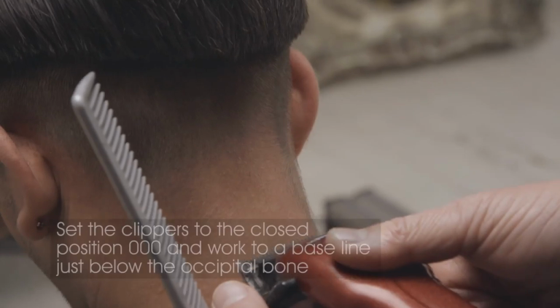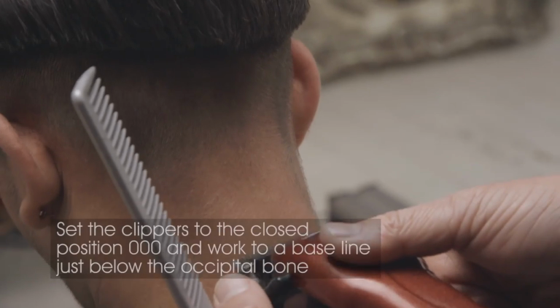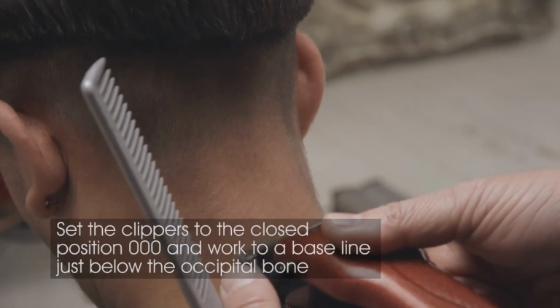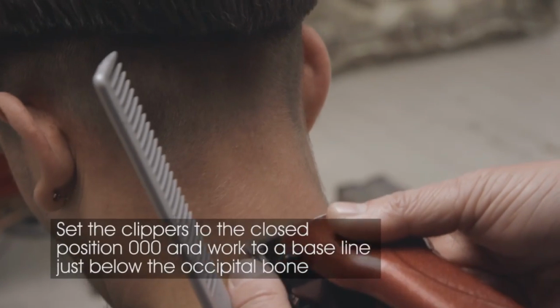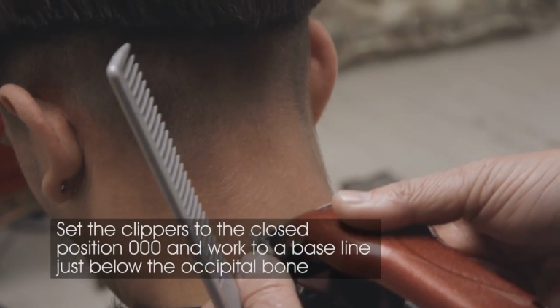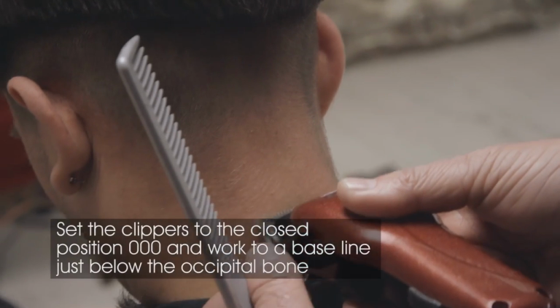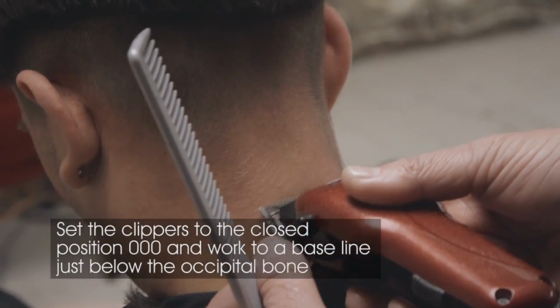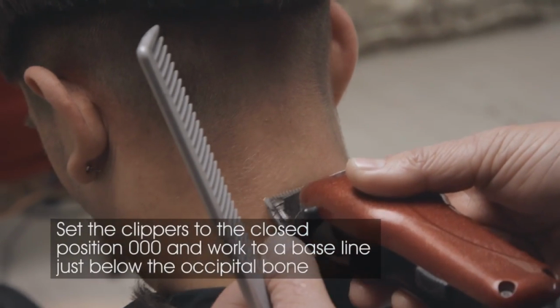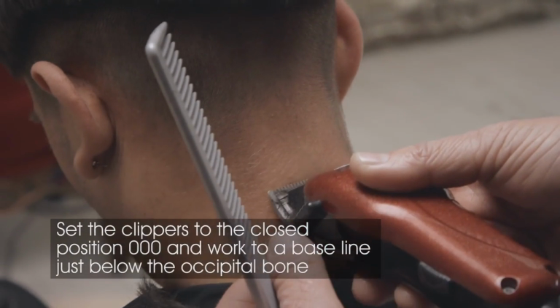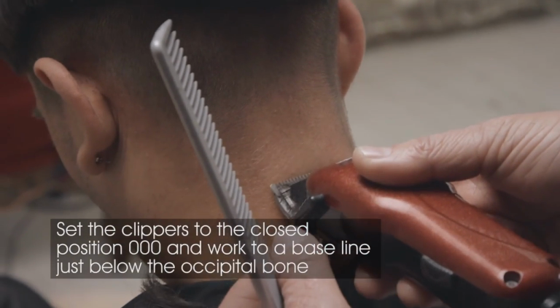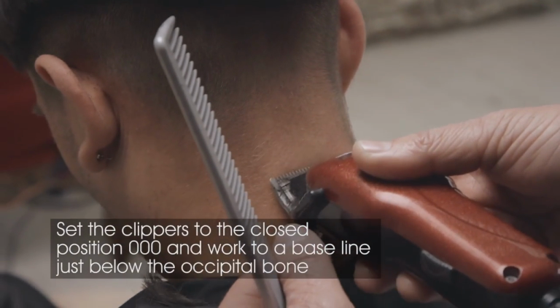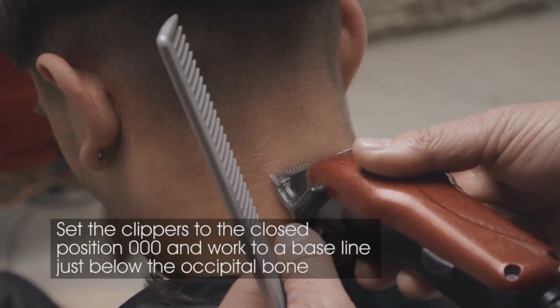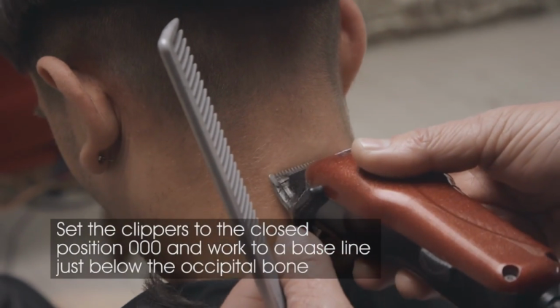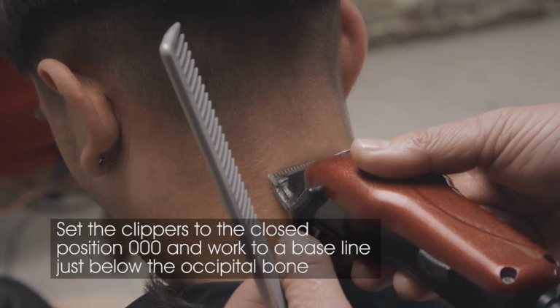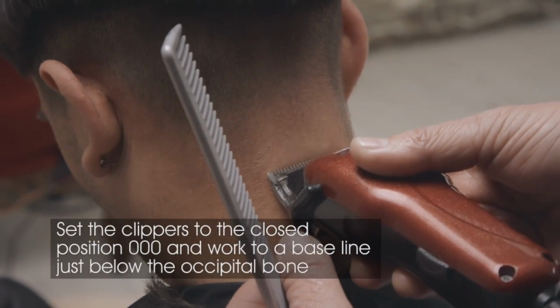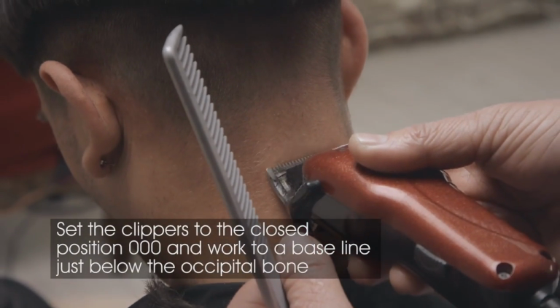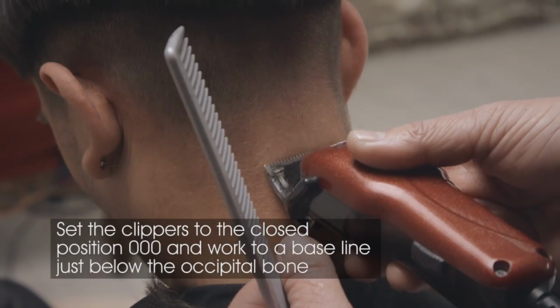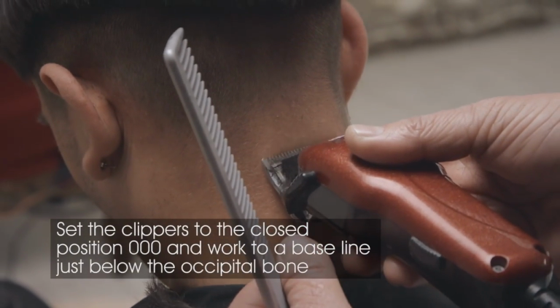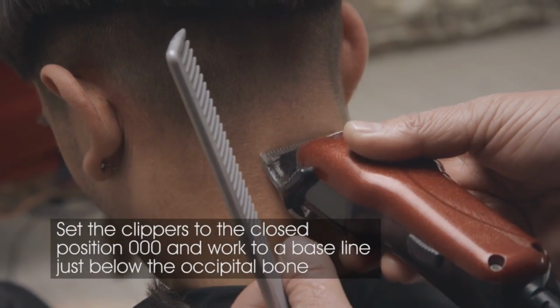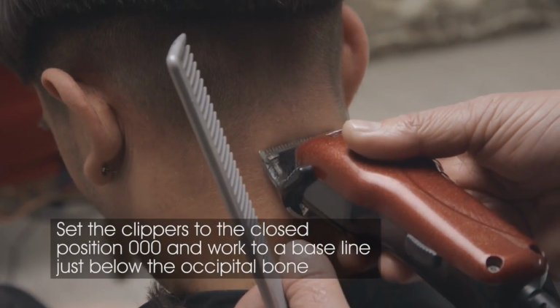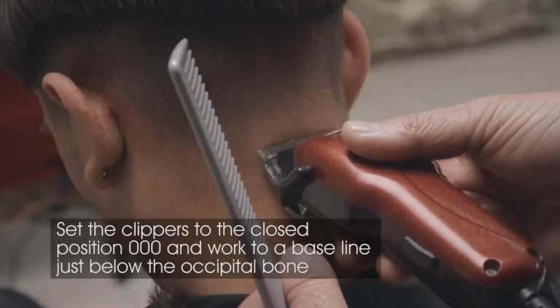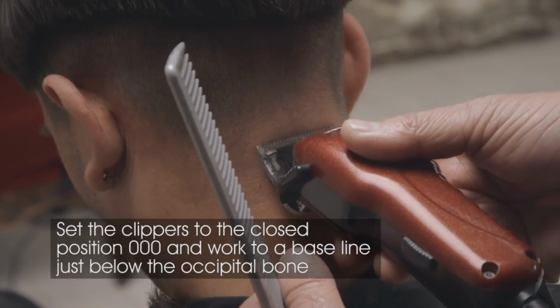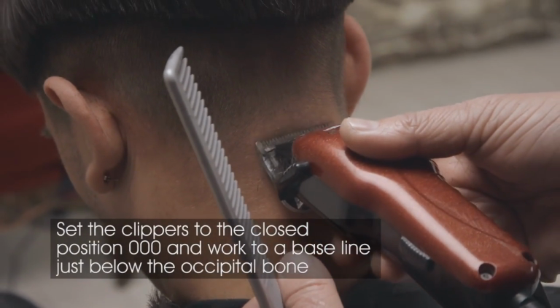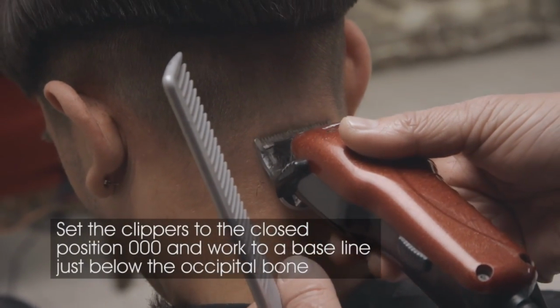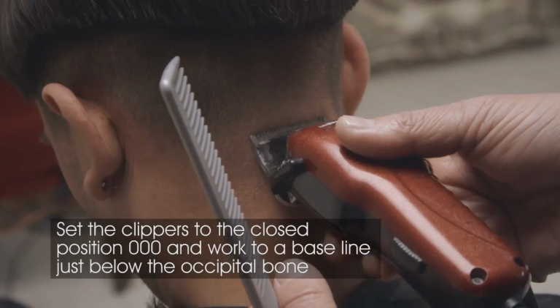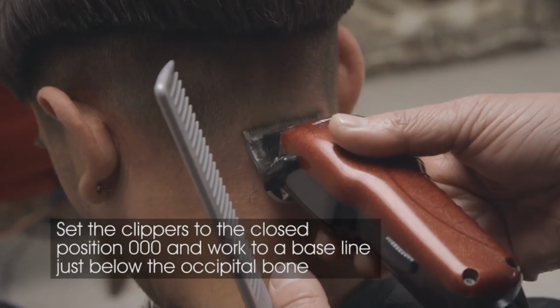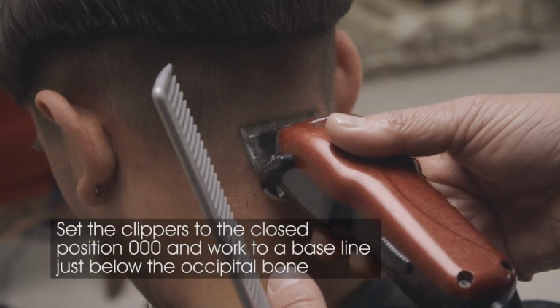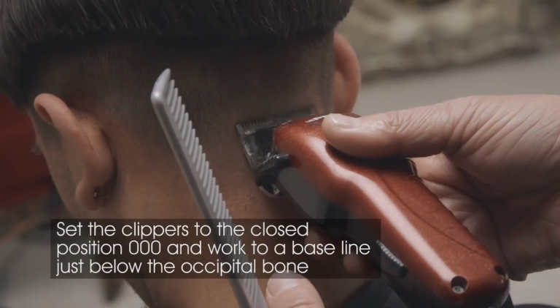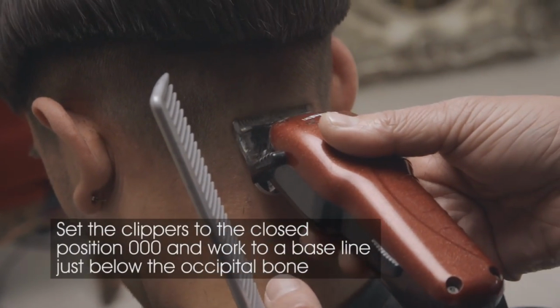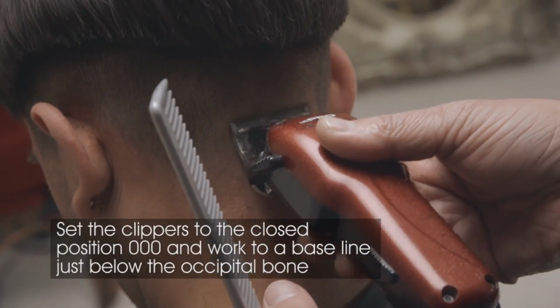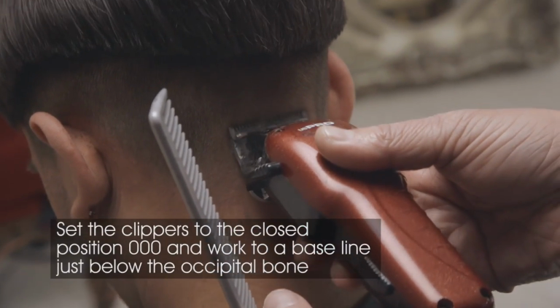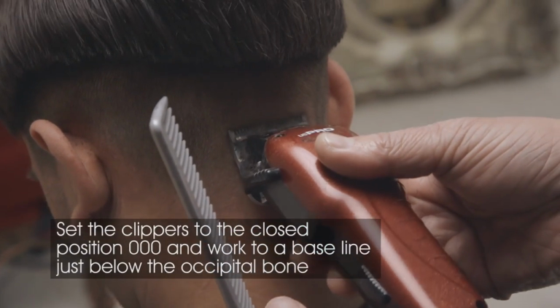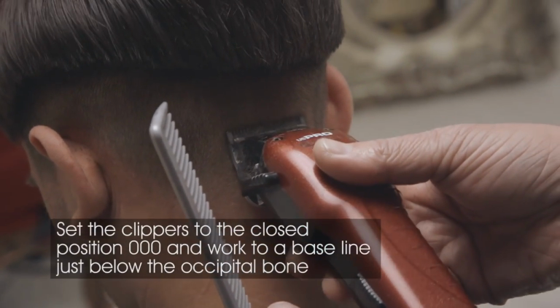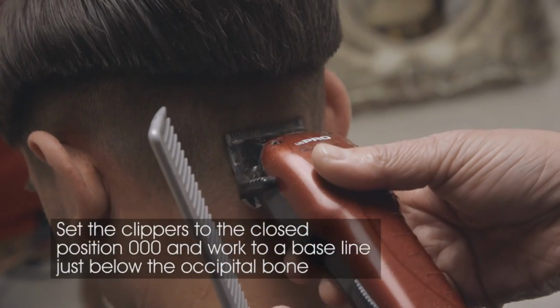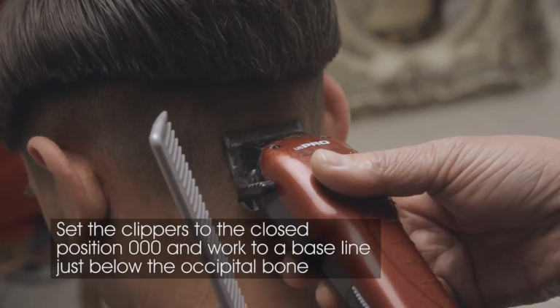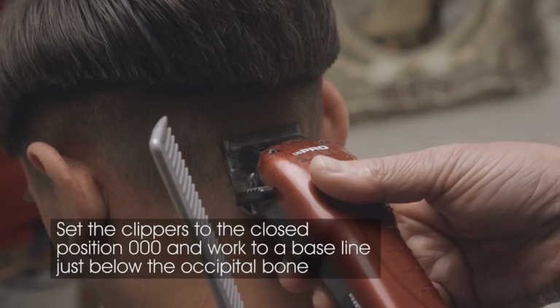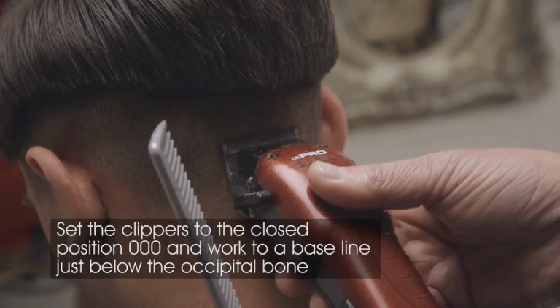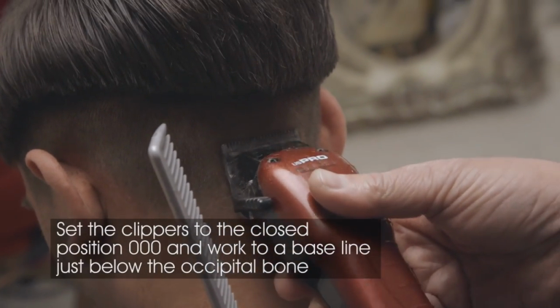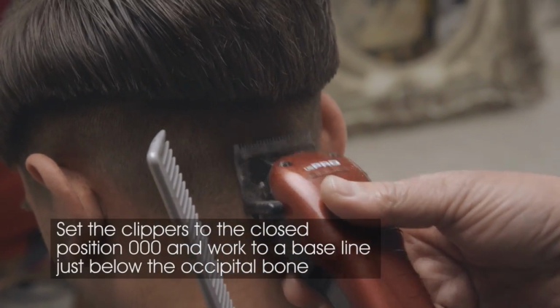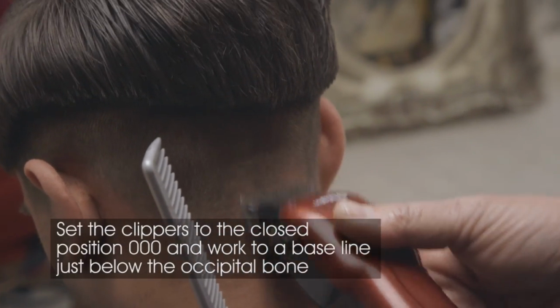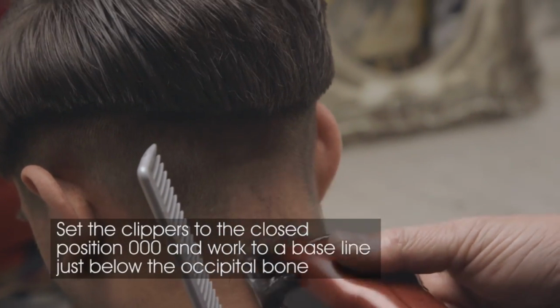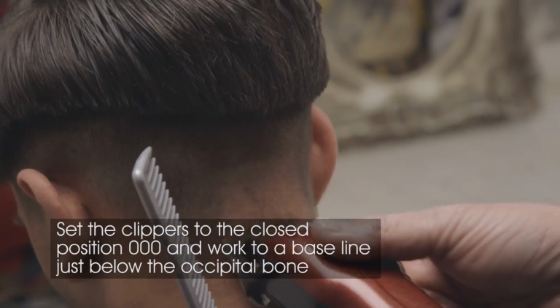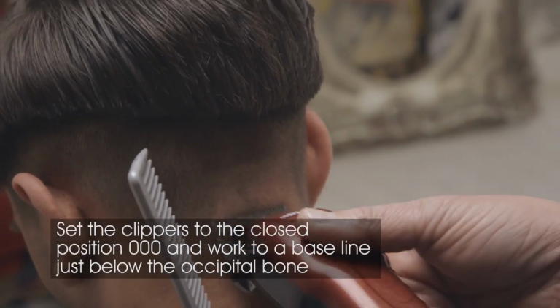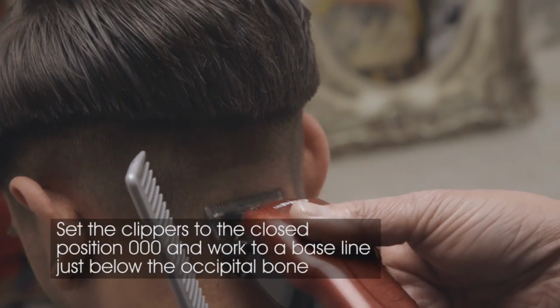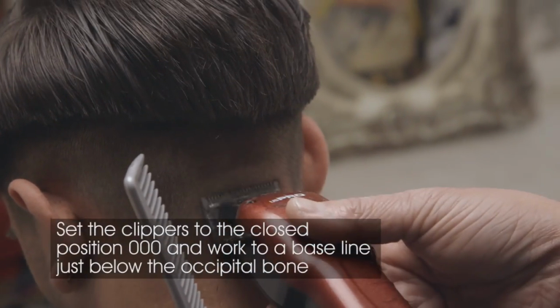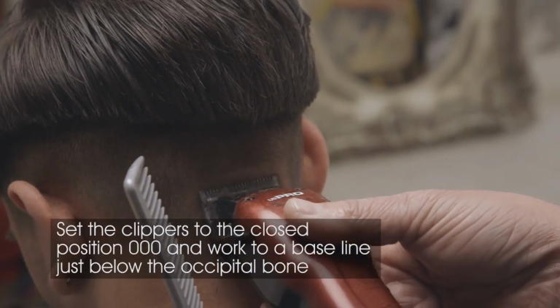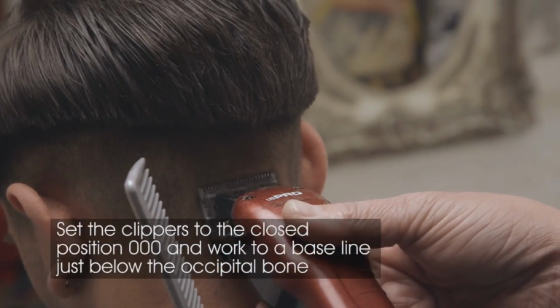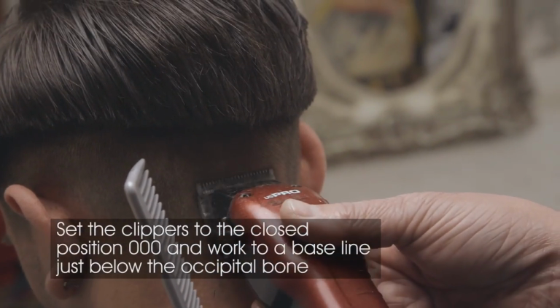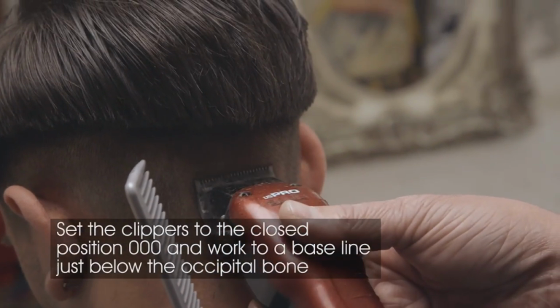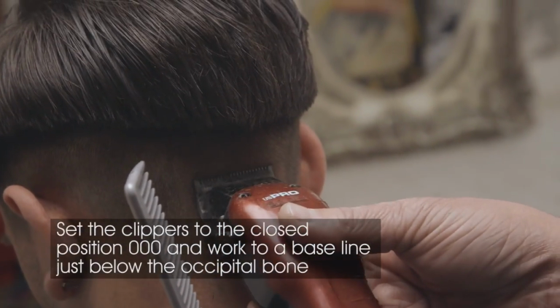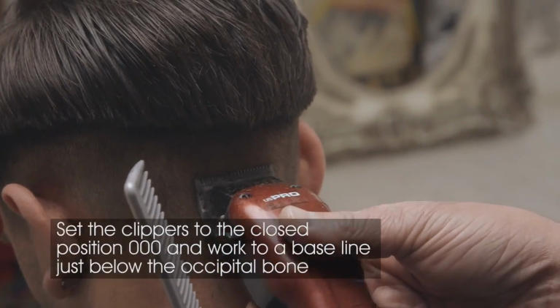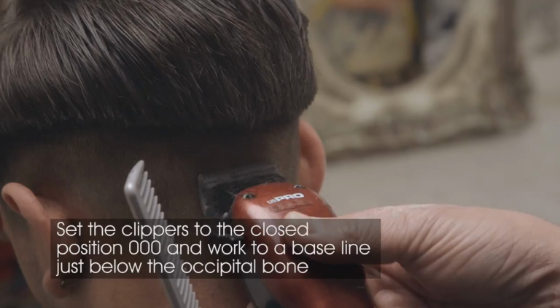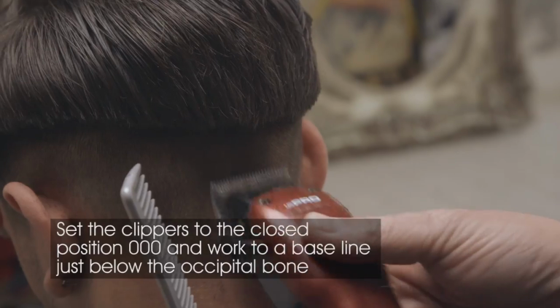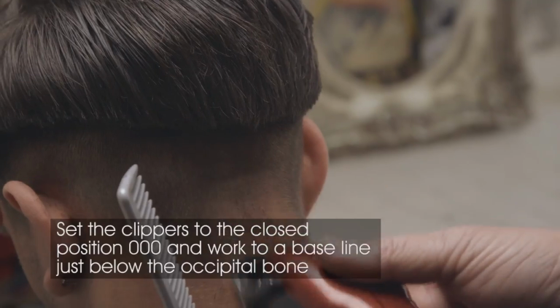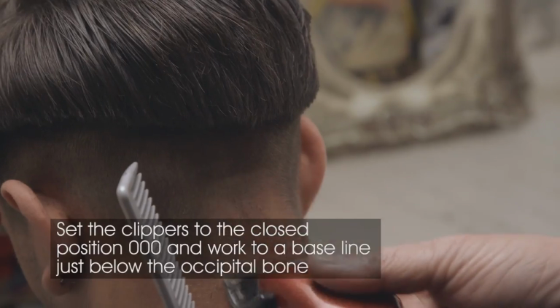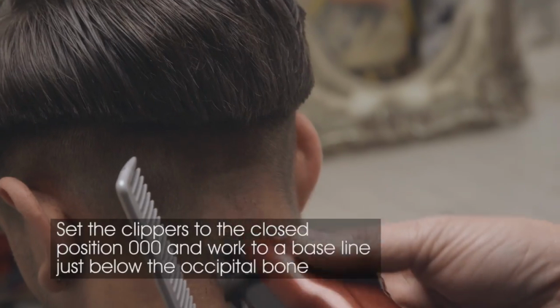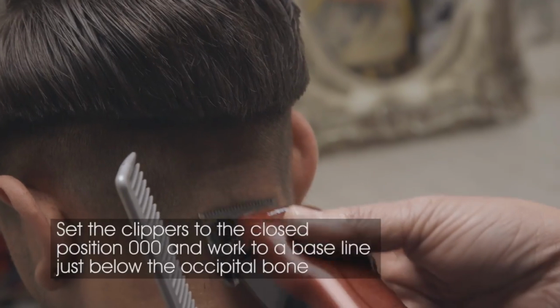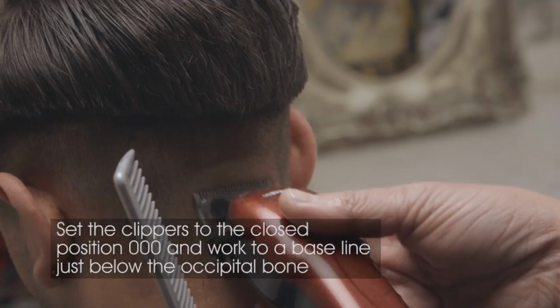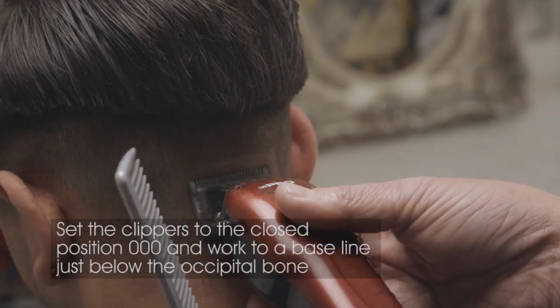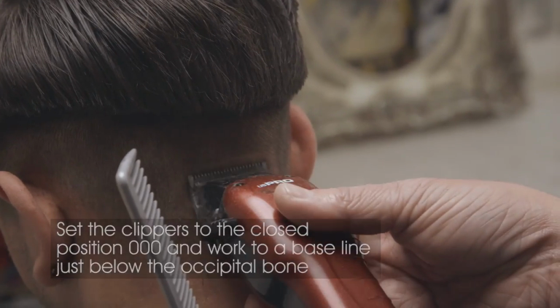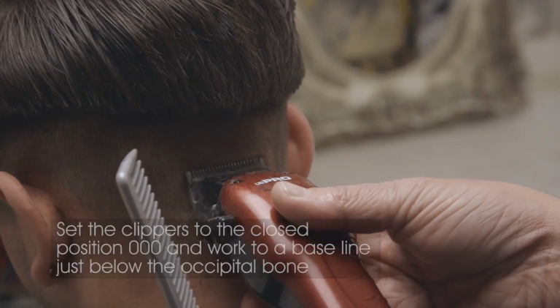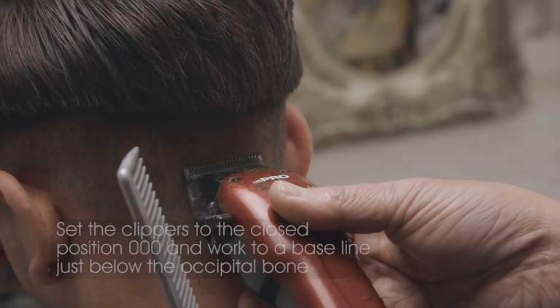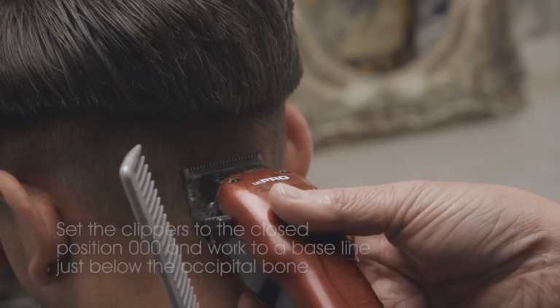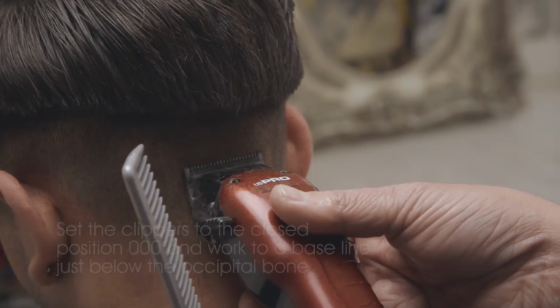Set the clippers to the closed position at triple zero and work to a baseline just below the occipital bone that extends through to the front hairline.